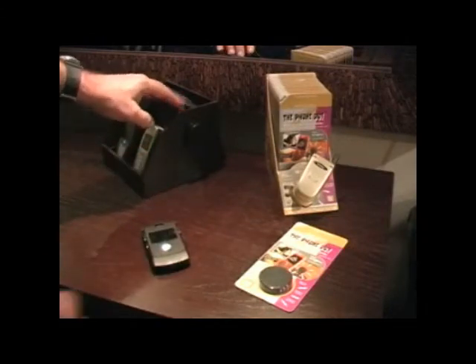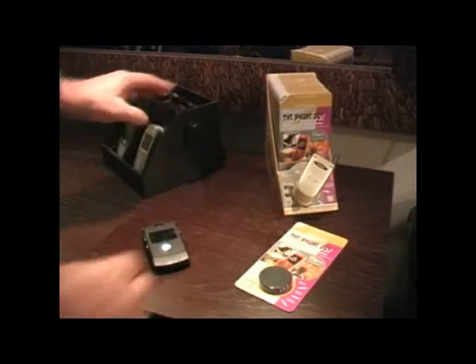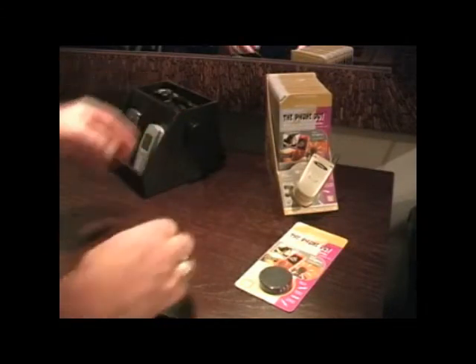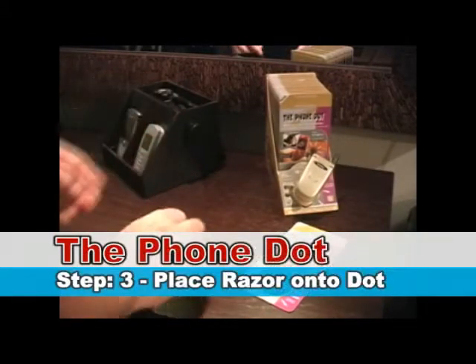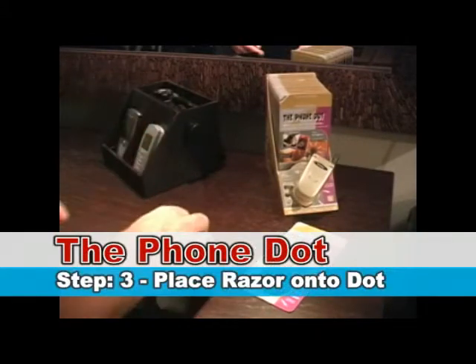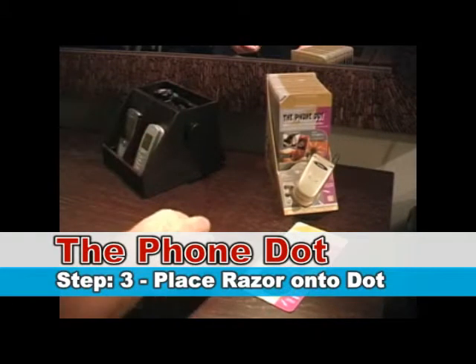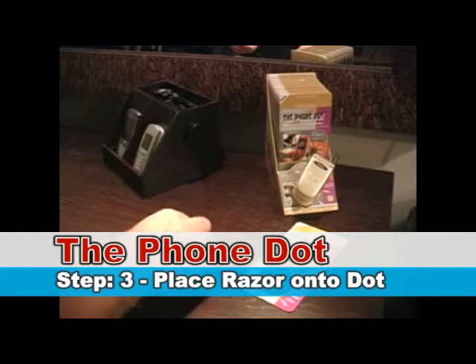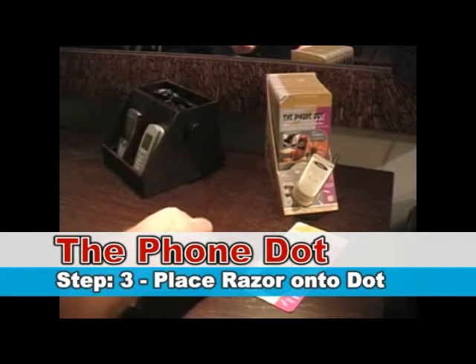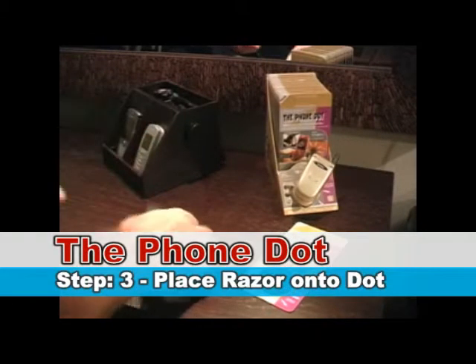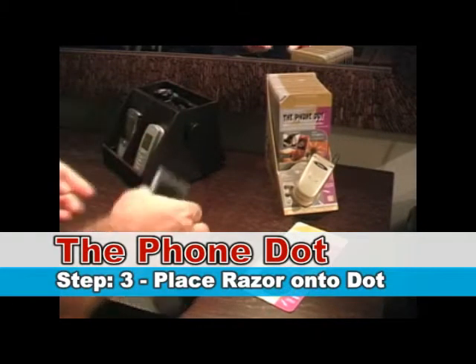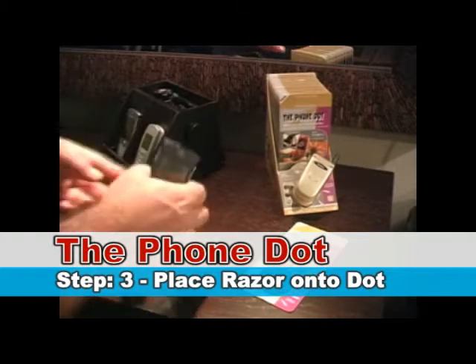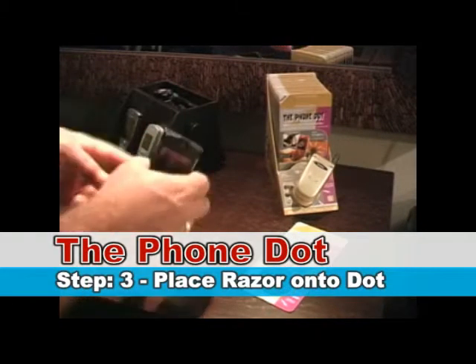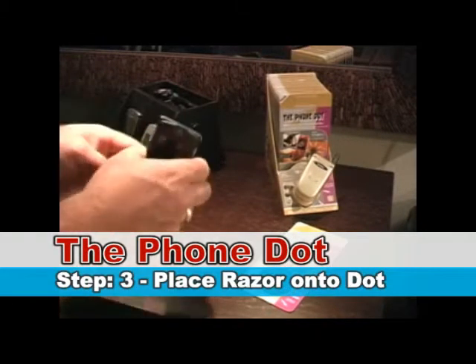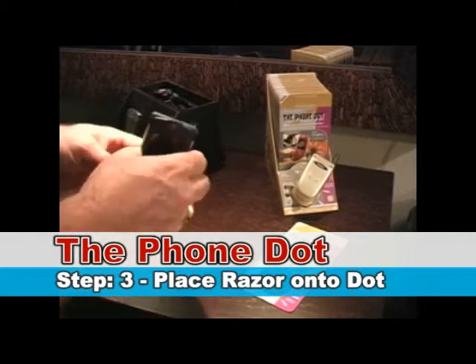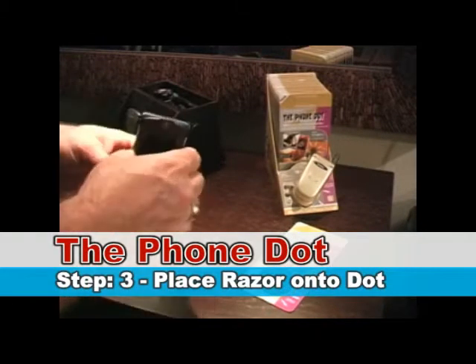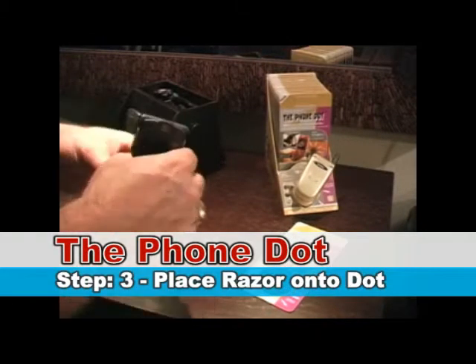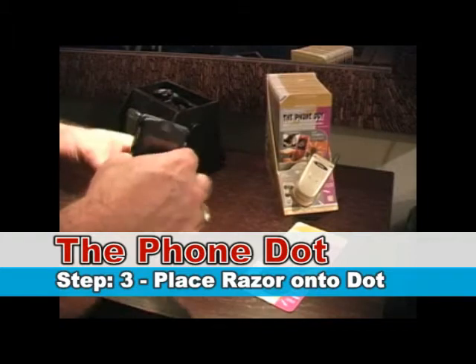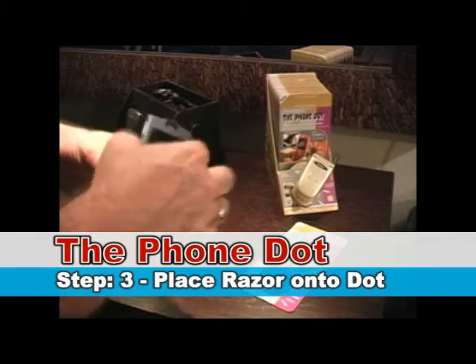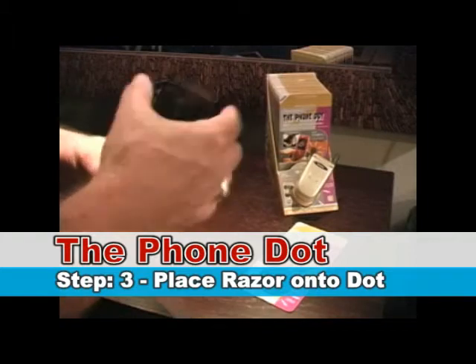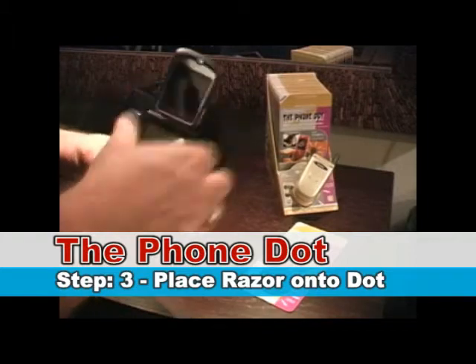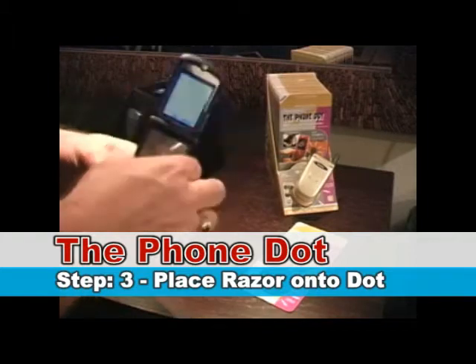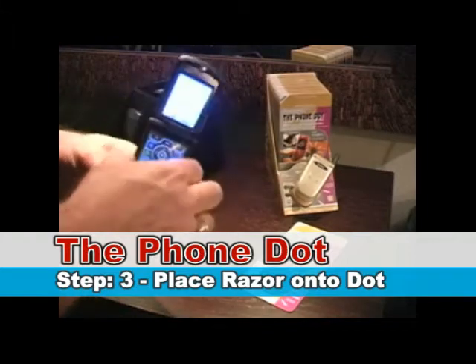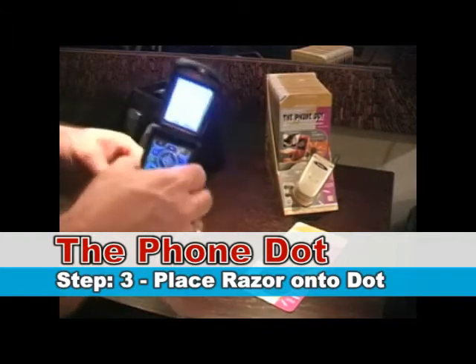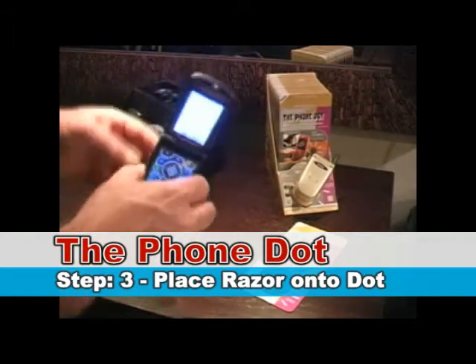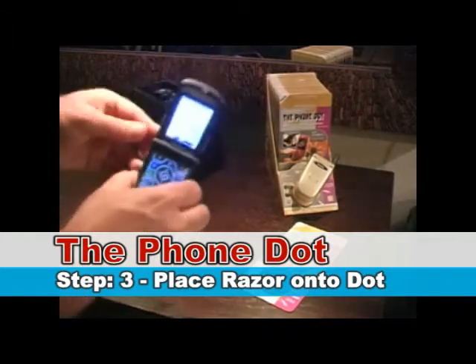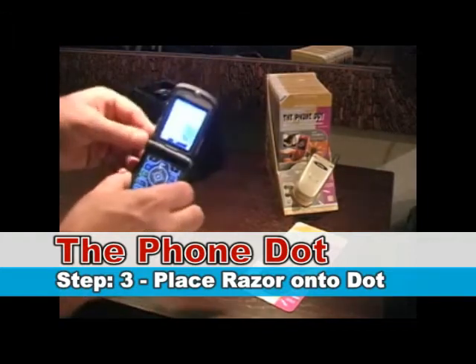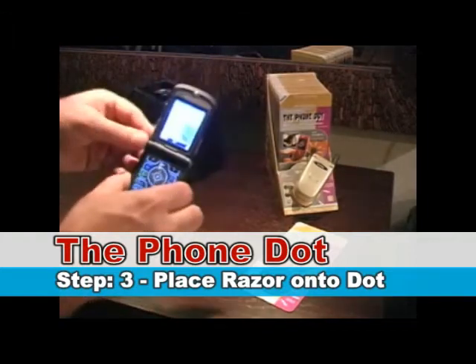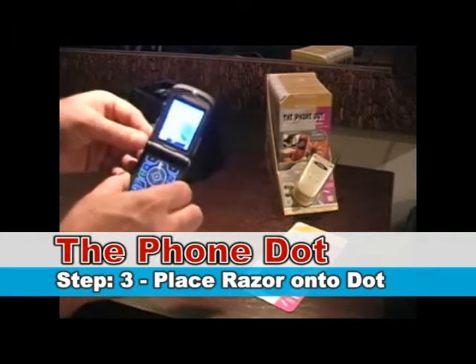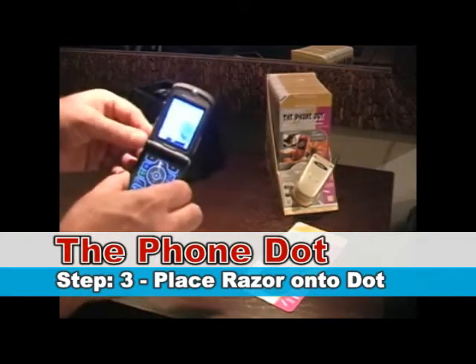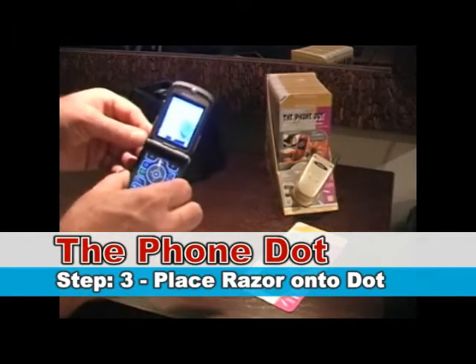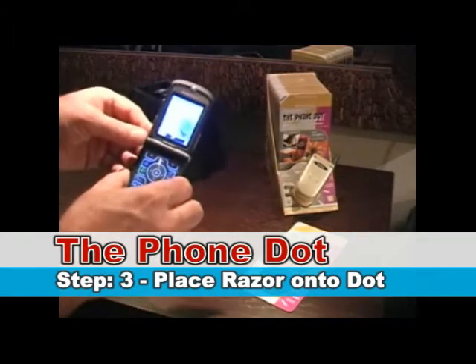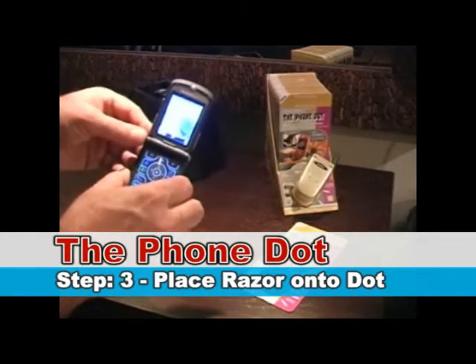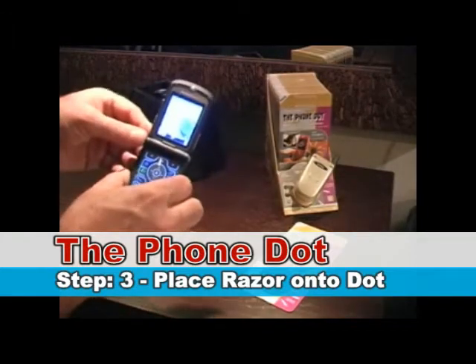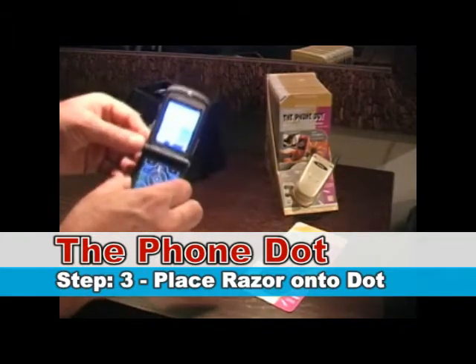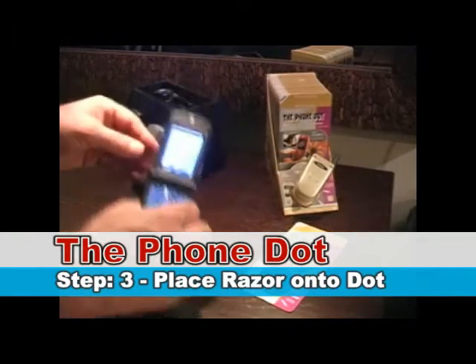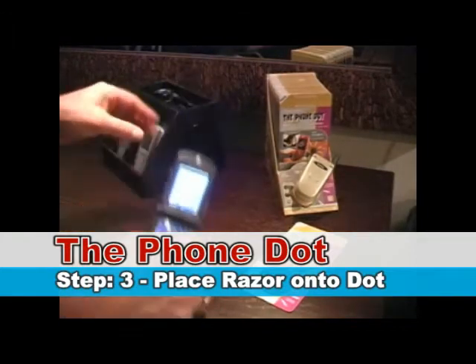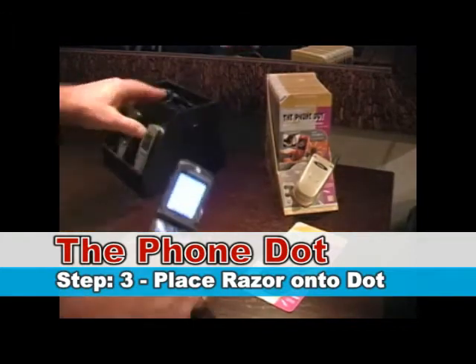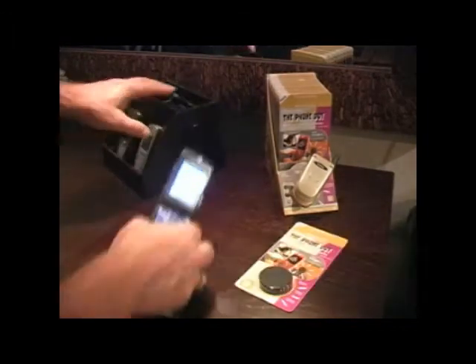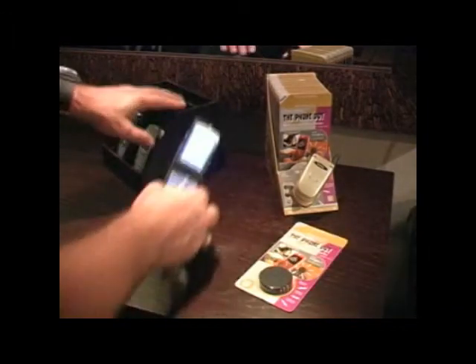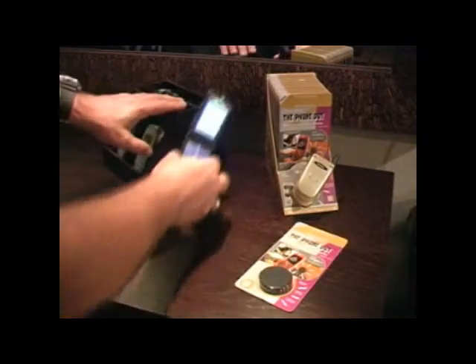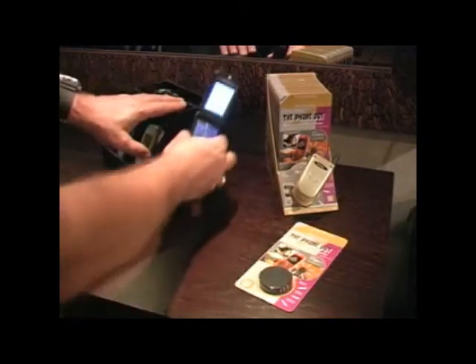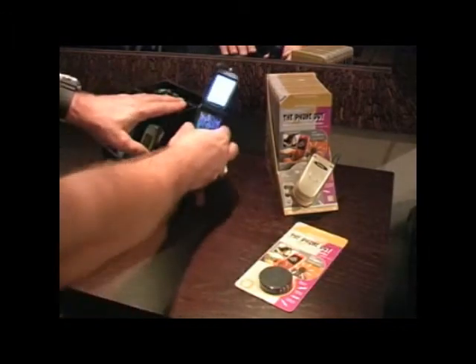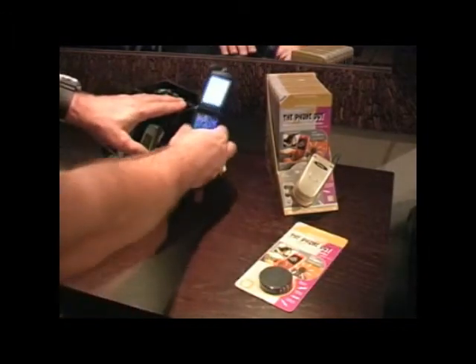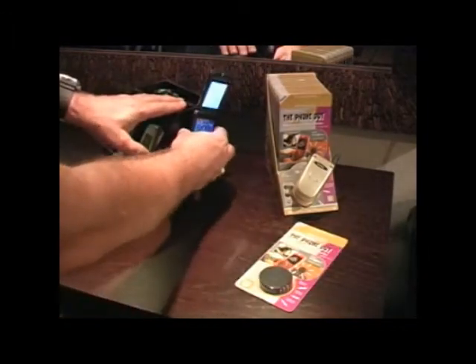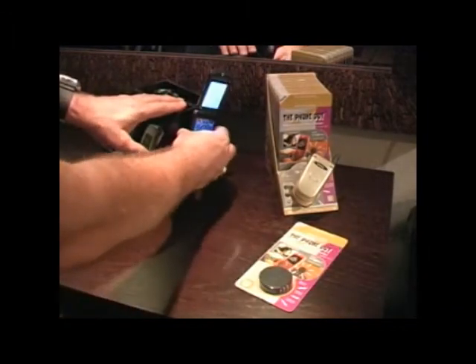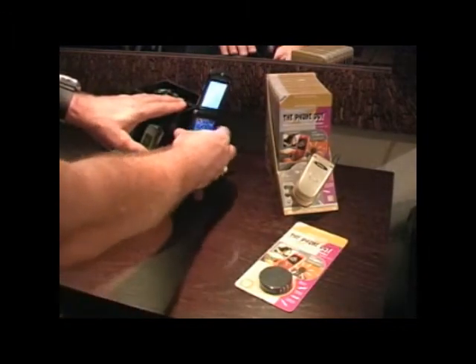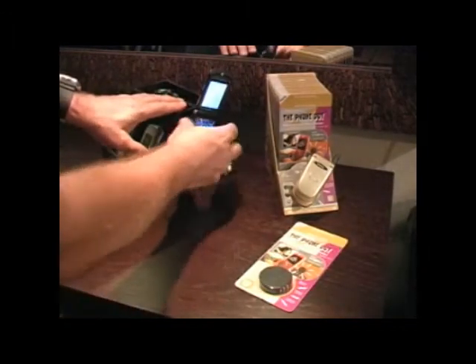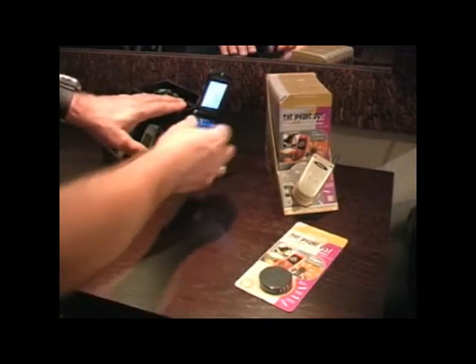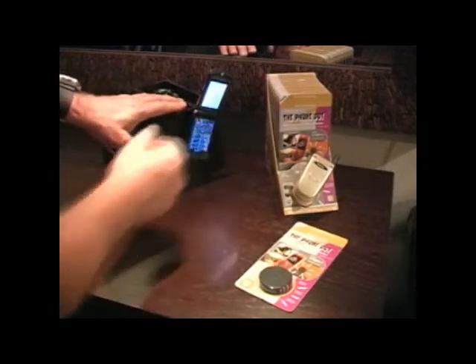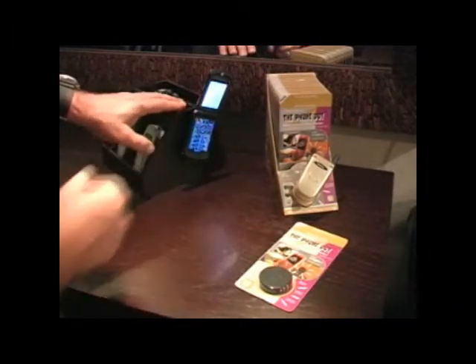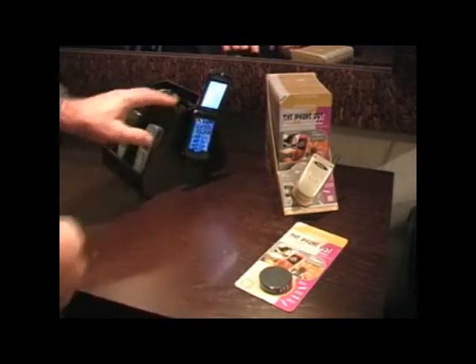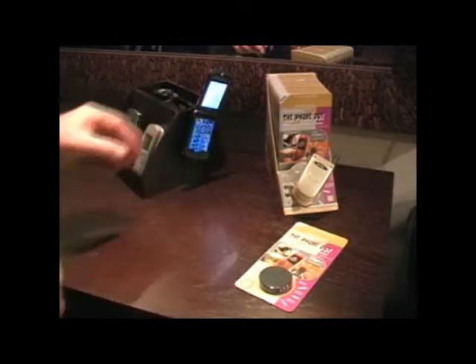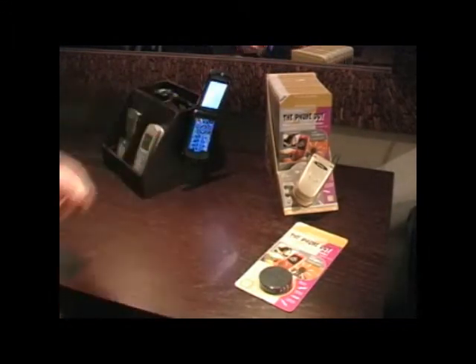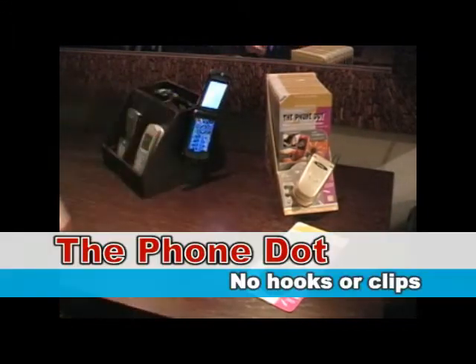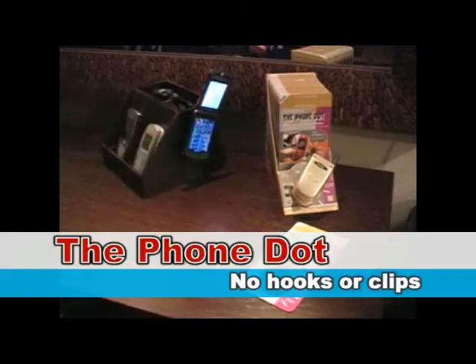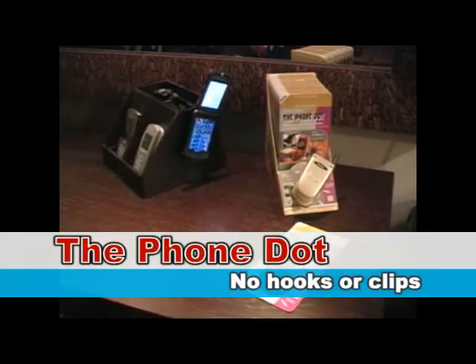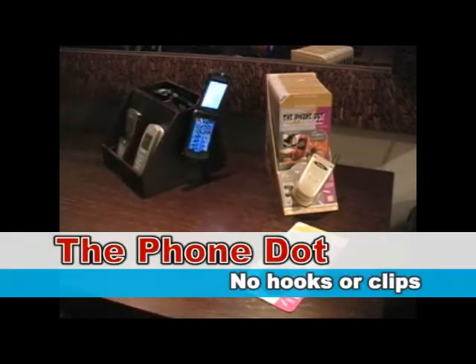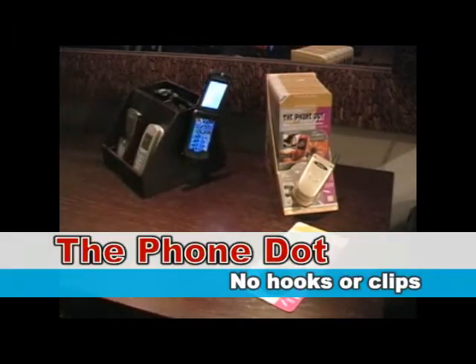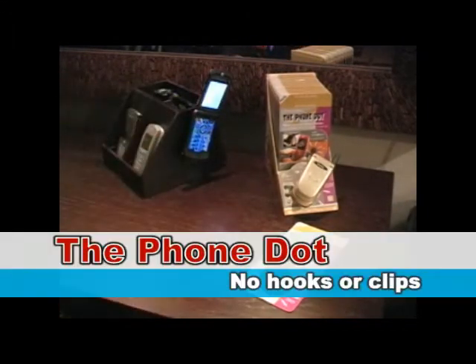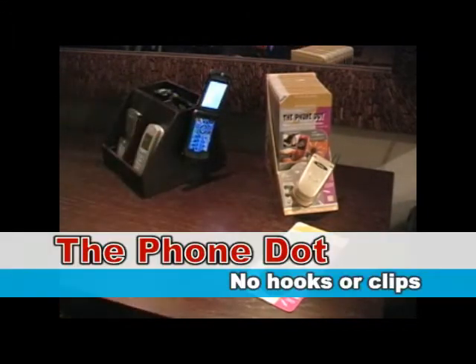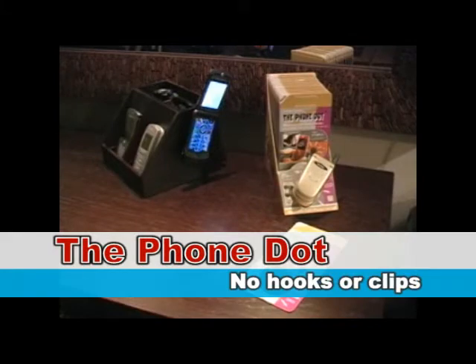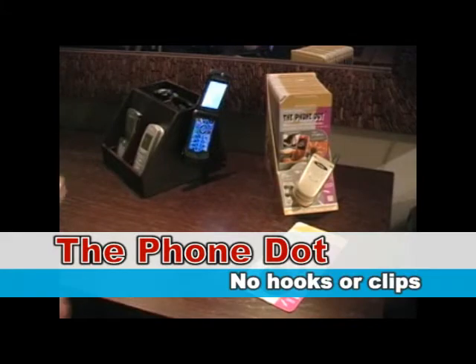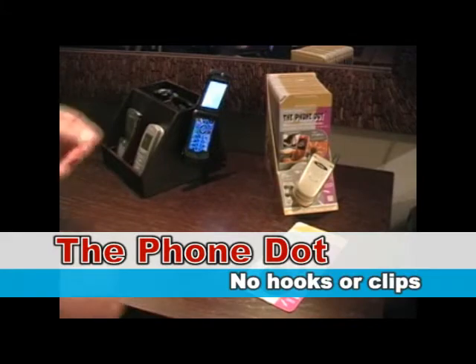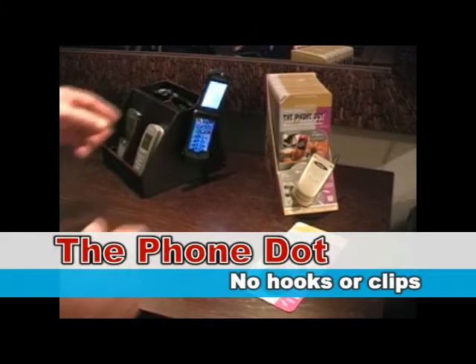And then we're going to take the Flip Phone and place it on the Phone Dot. No hooks or clips.